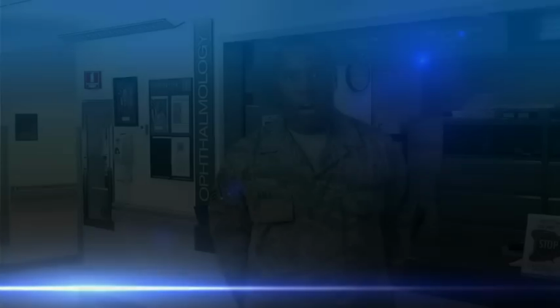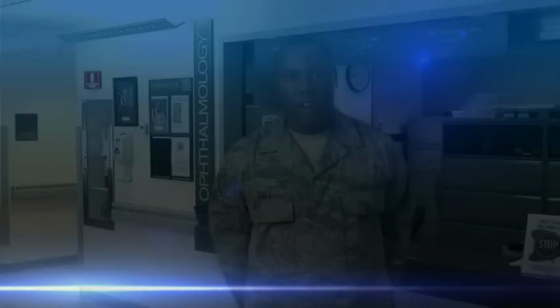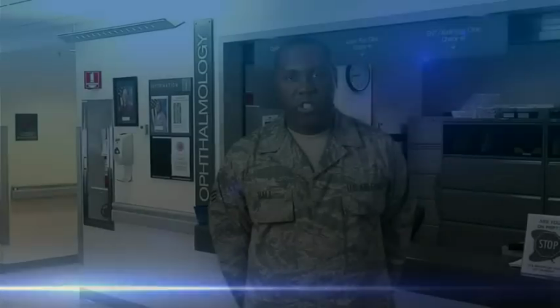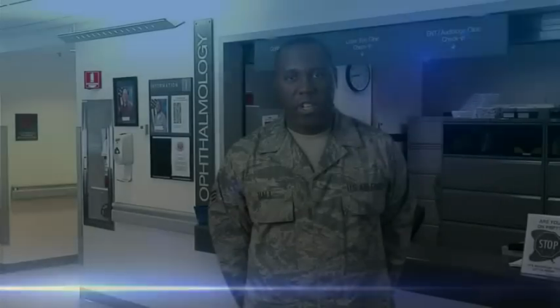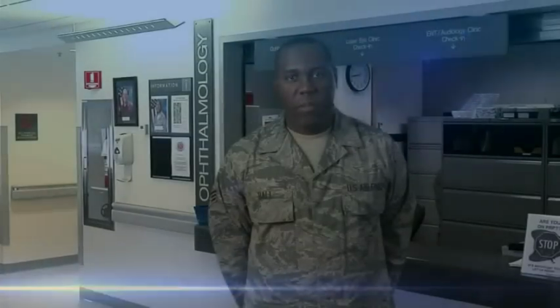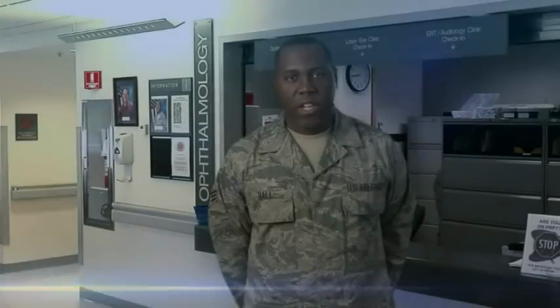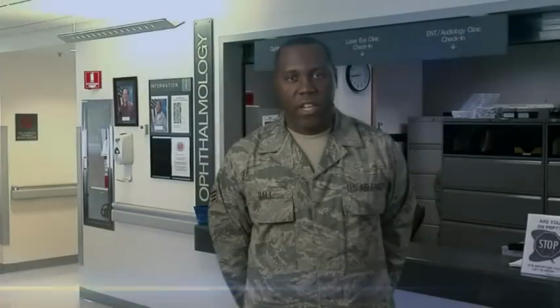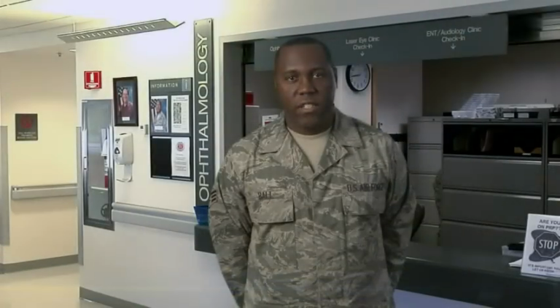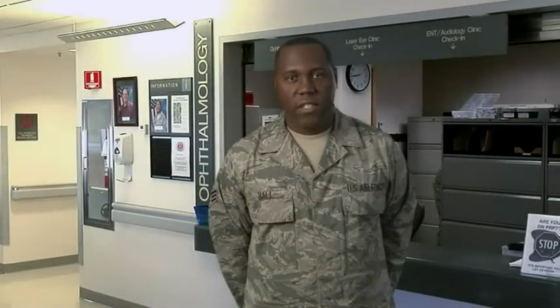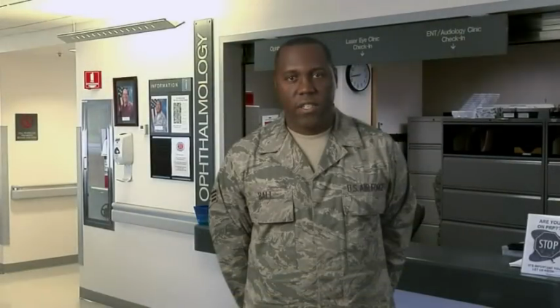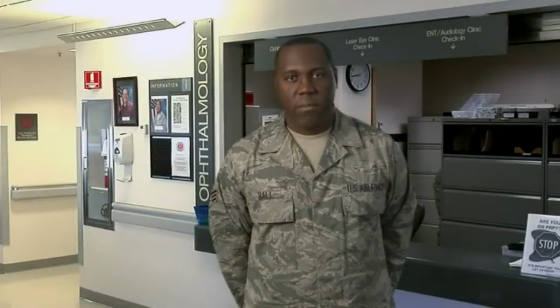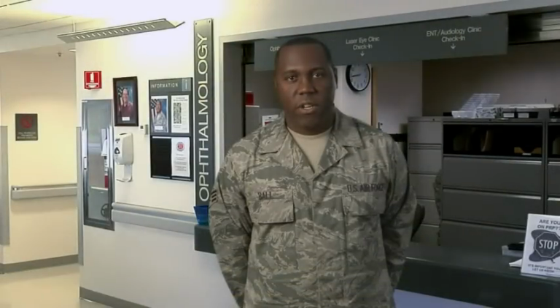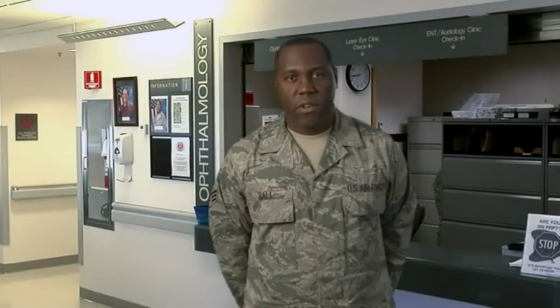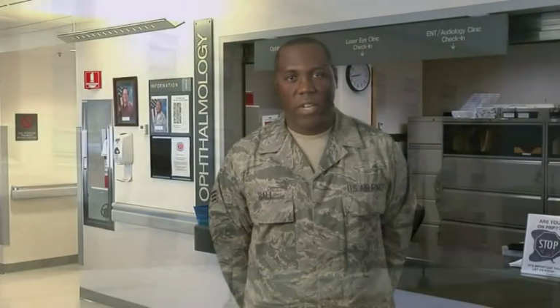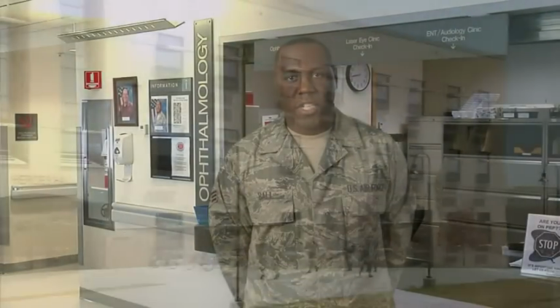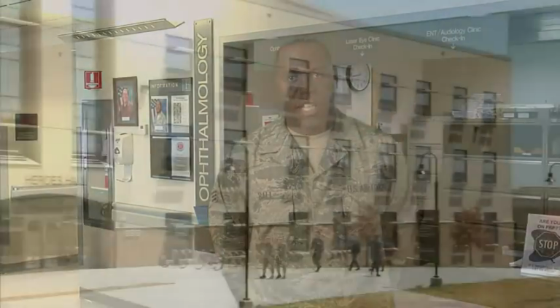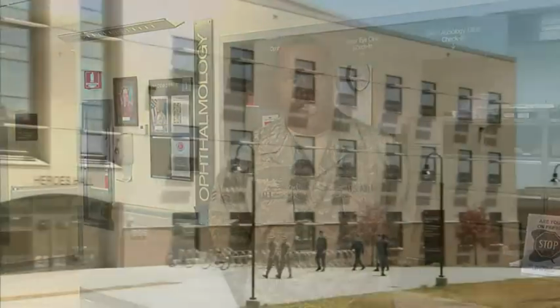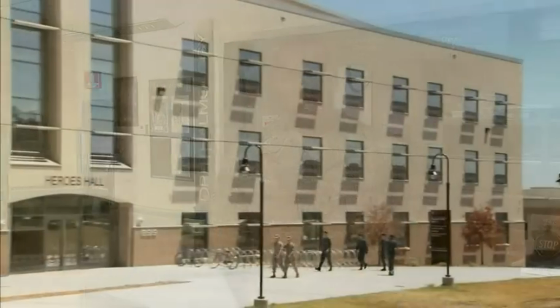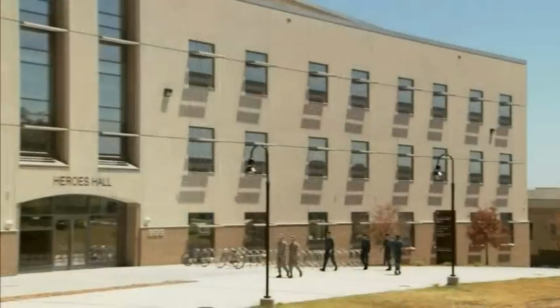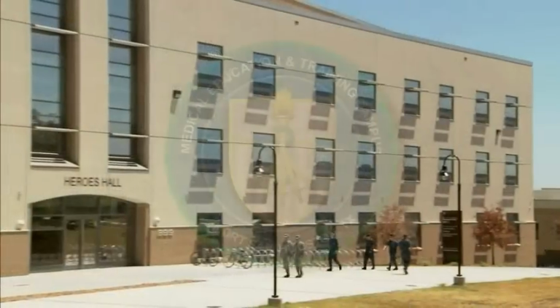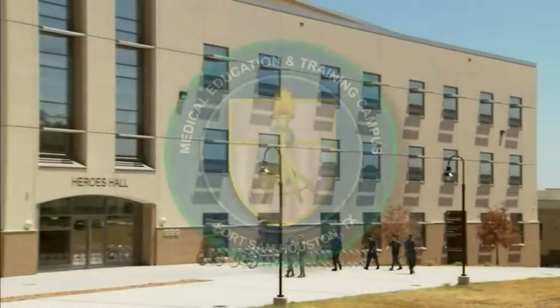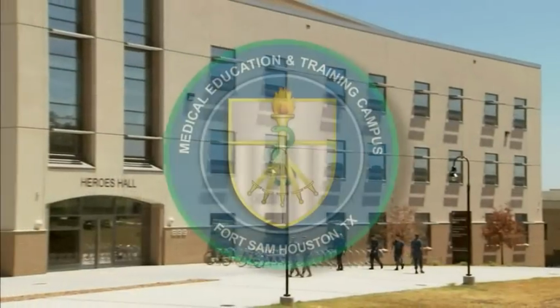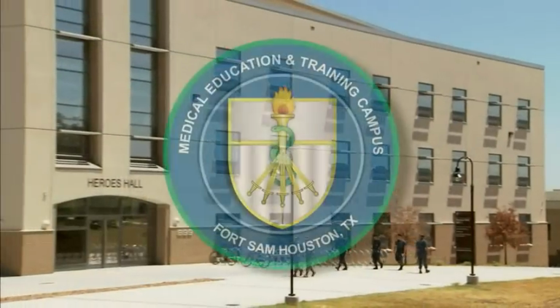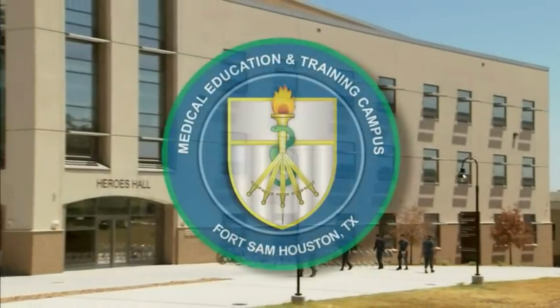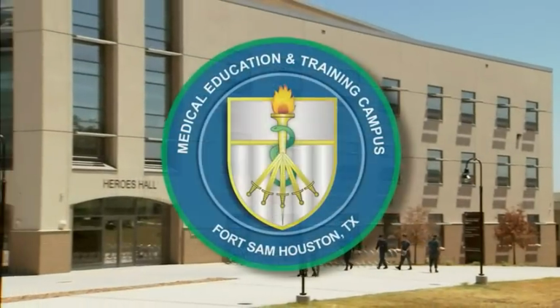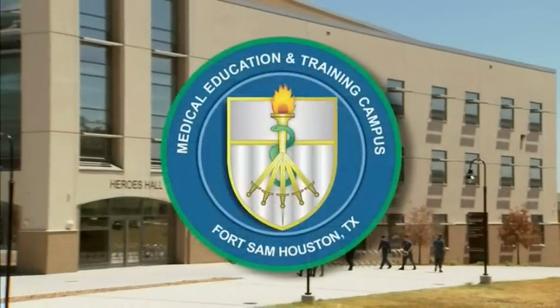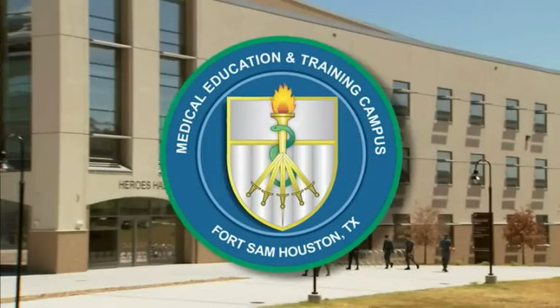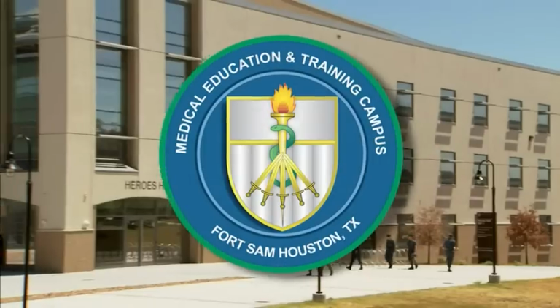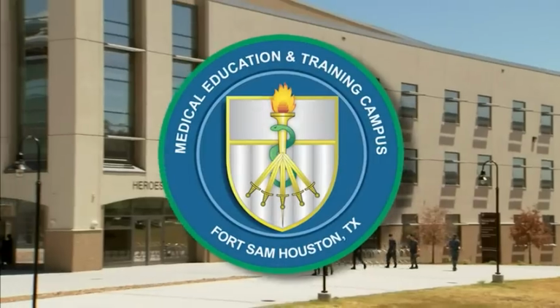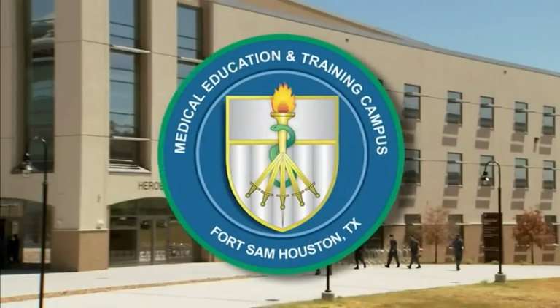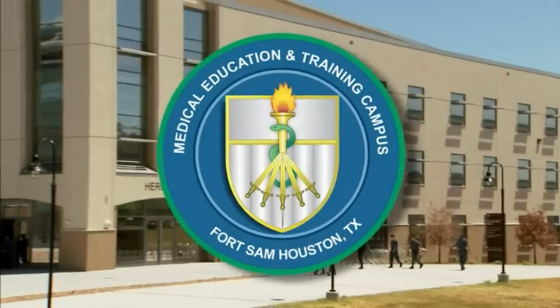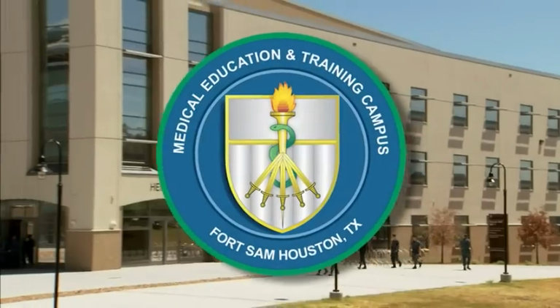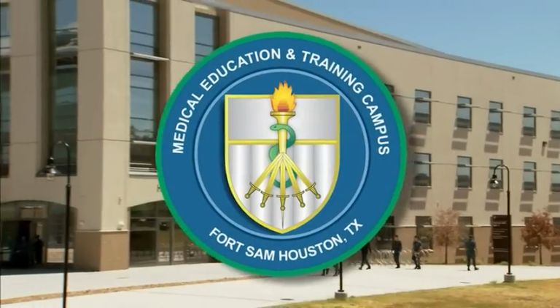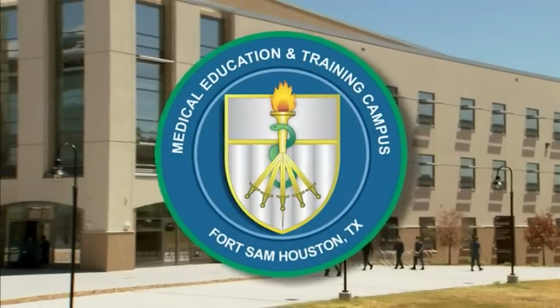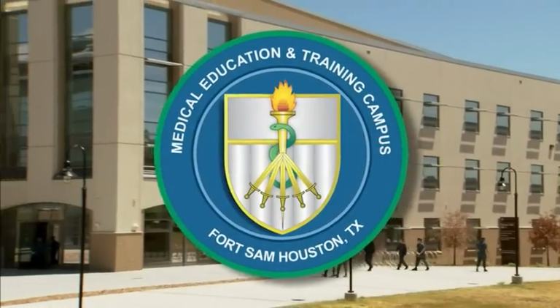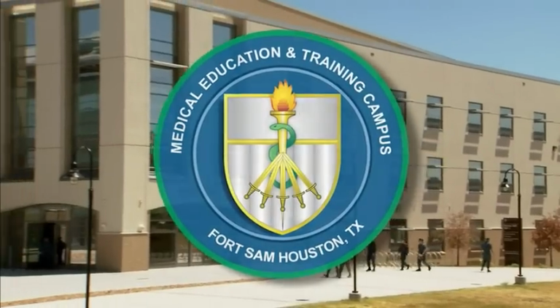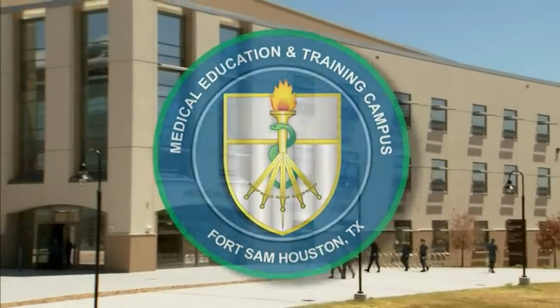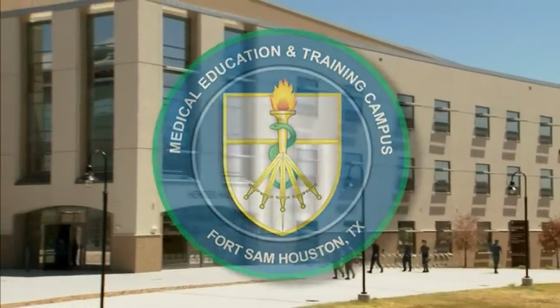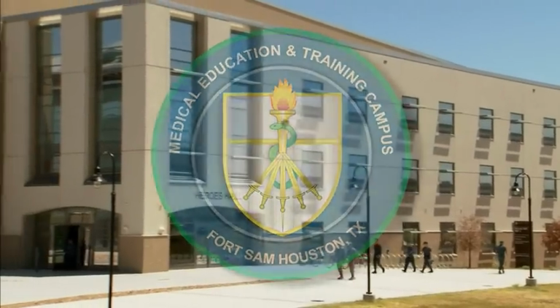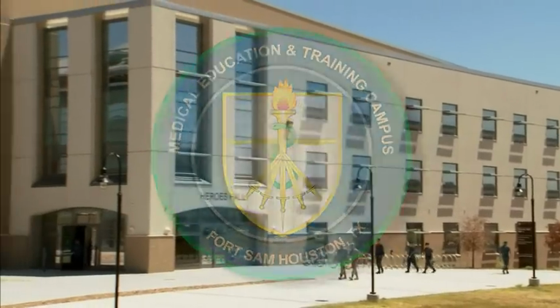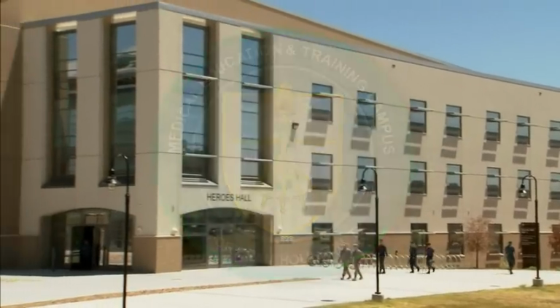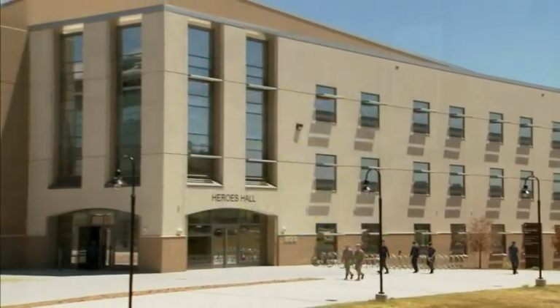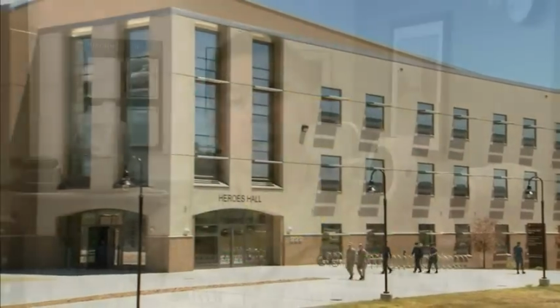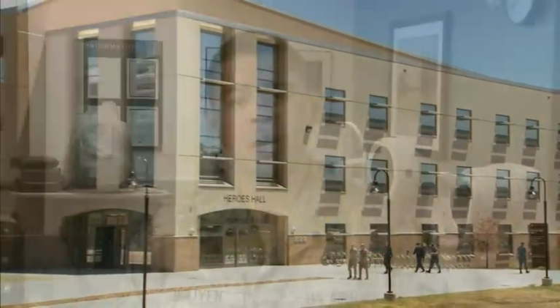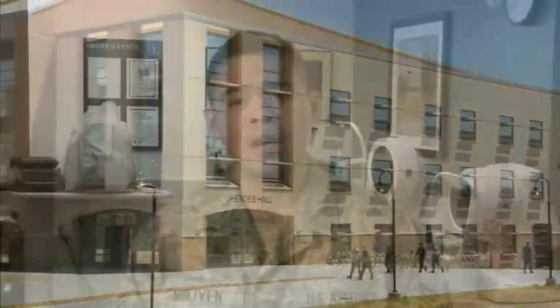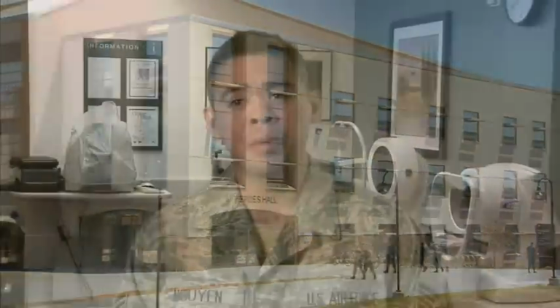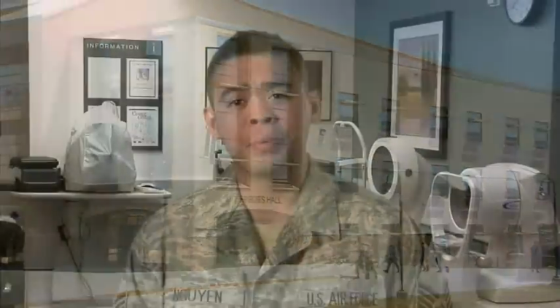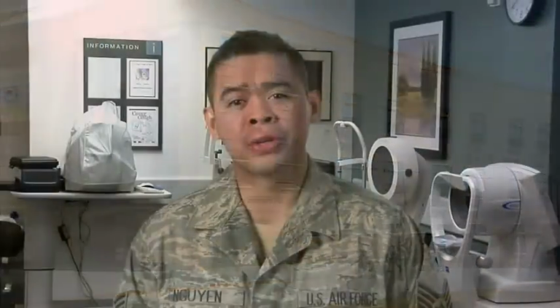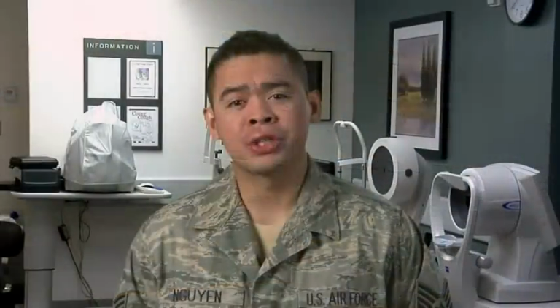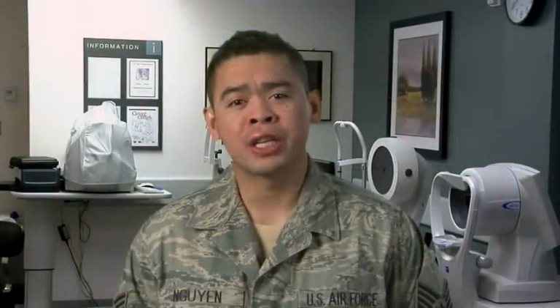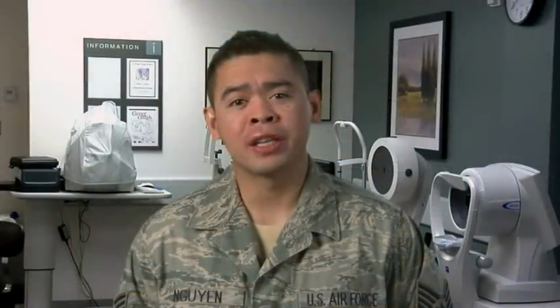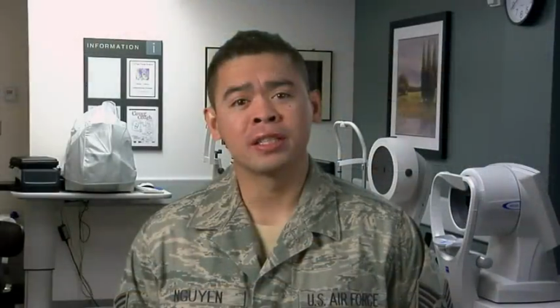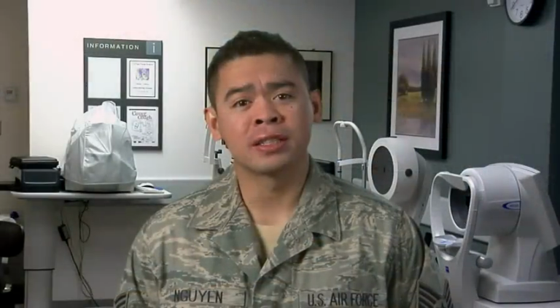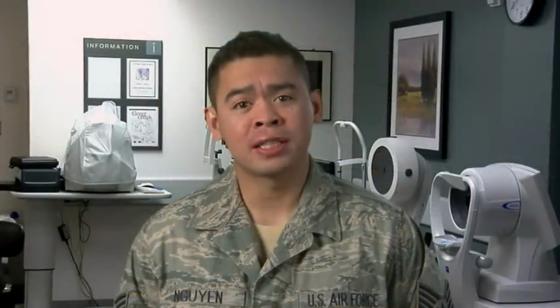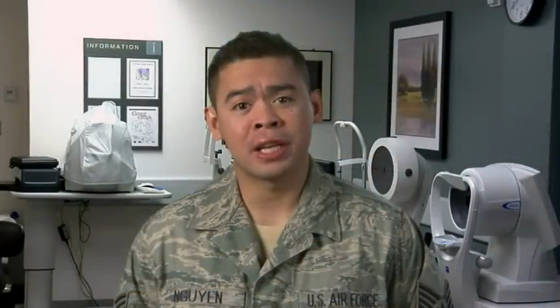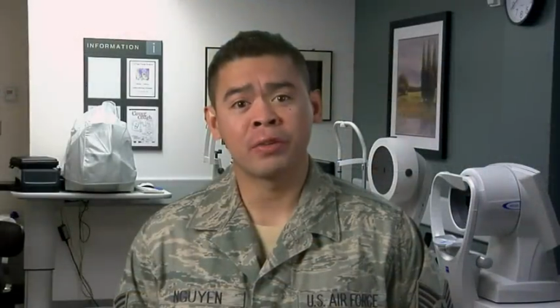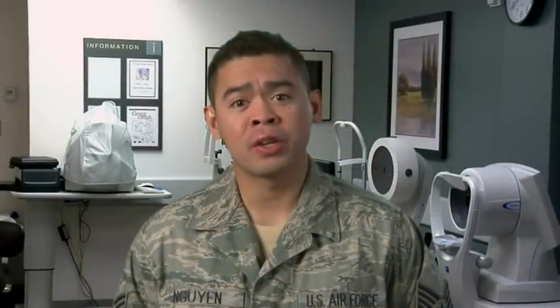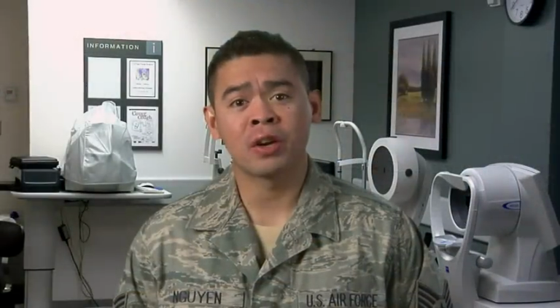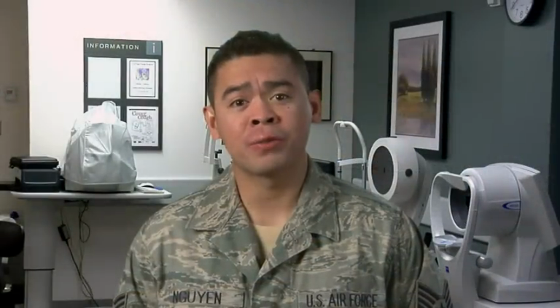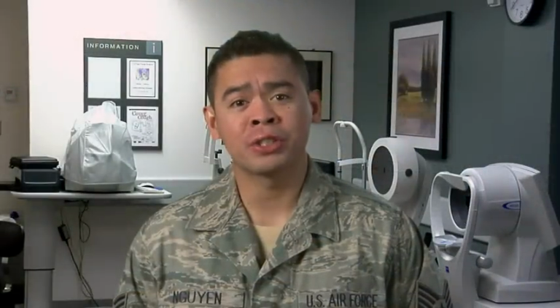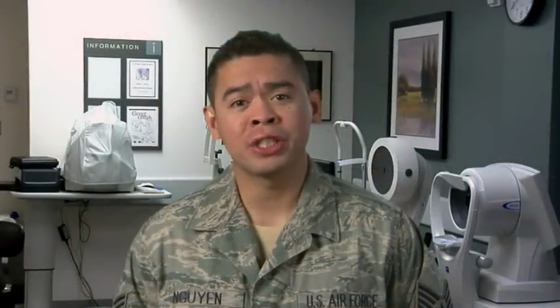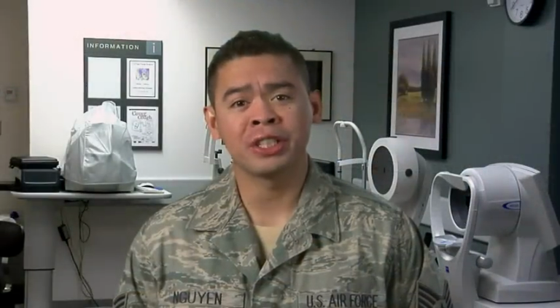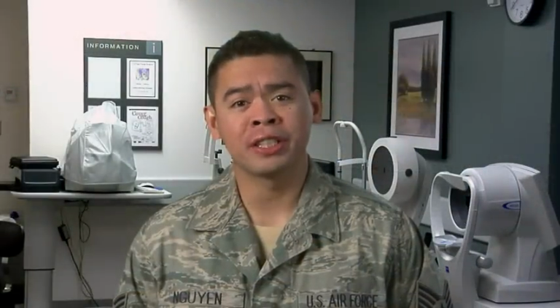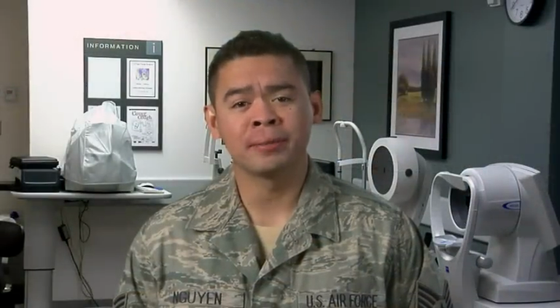Our training begins at the Medical Education and Training Campus in San Antonio, Texas. We train with our Army peers at this state-of-the-art facility.